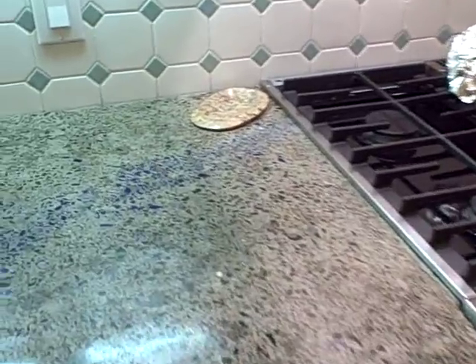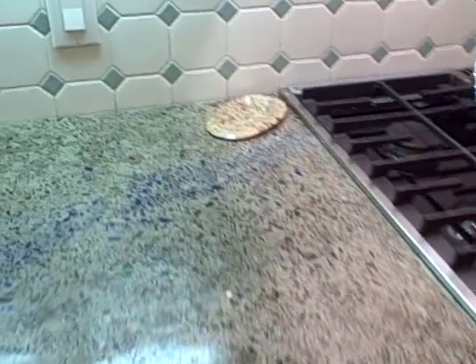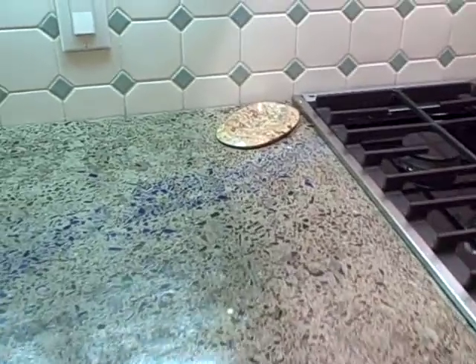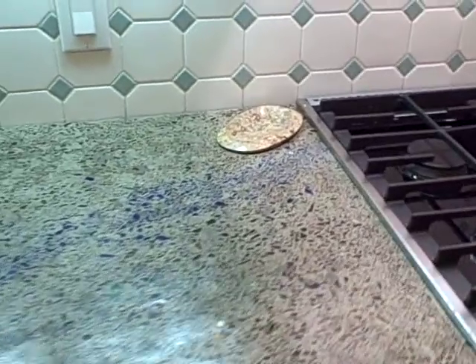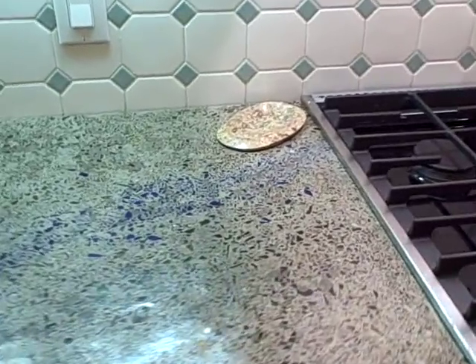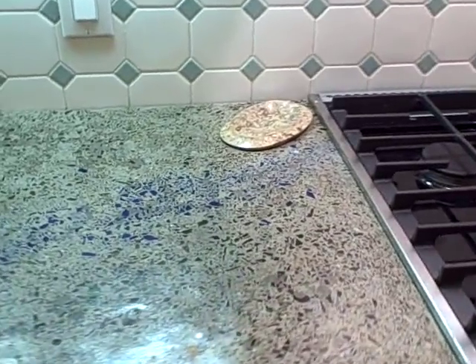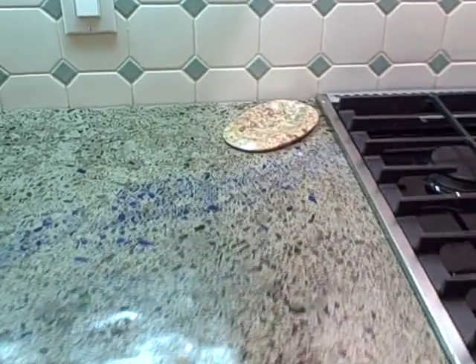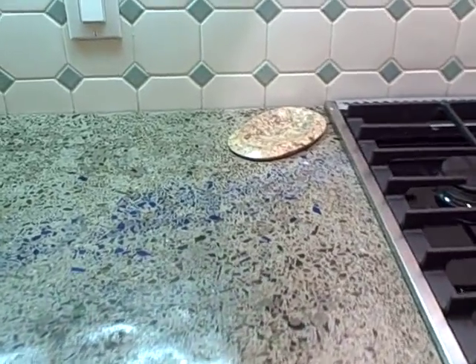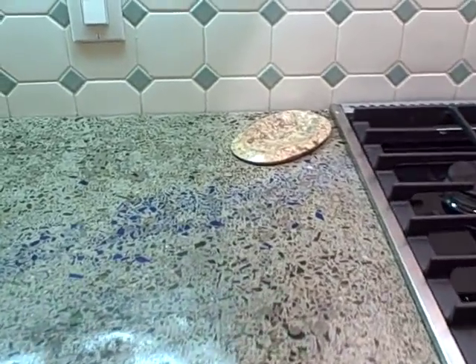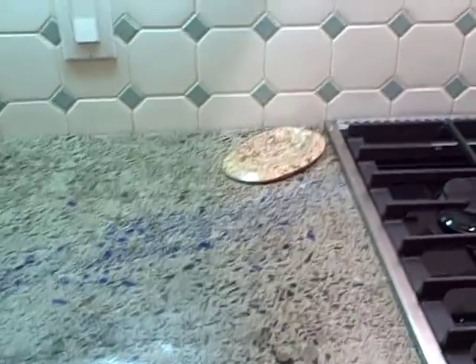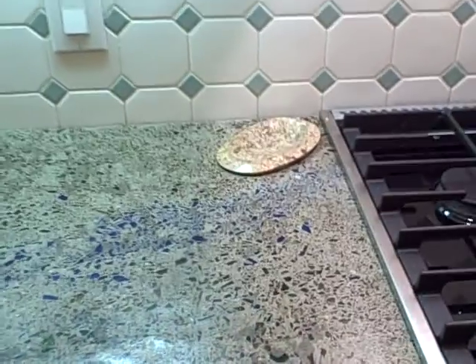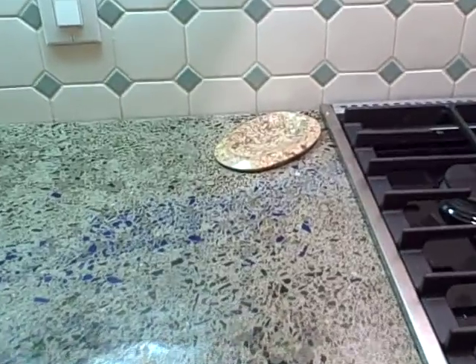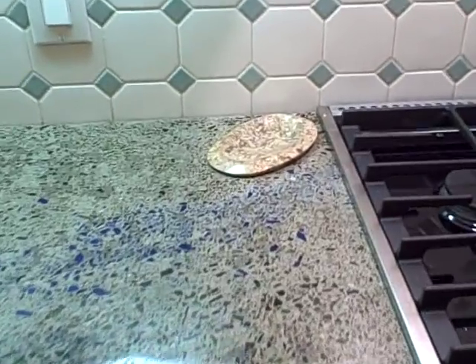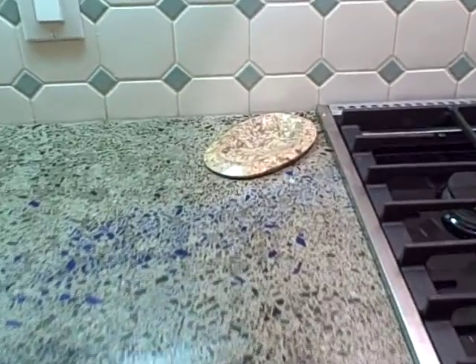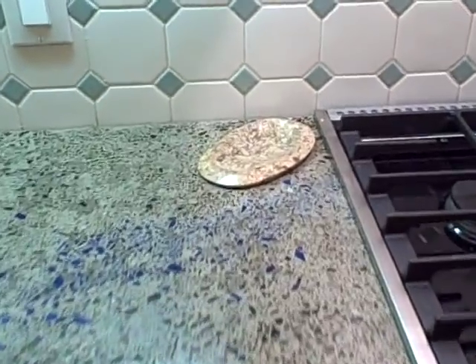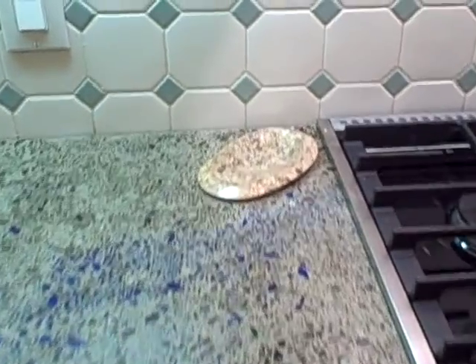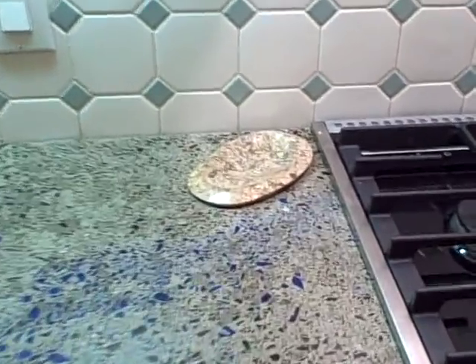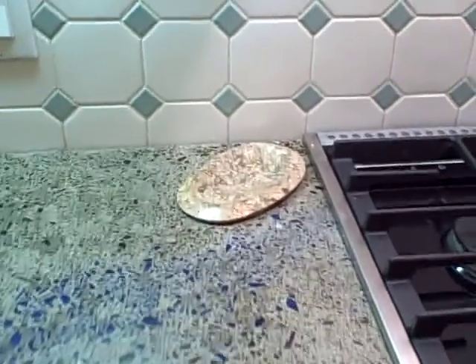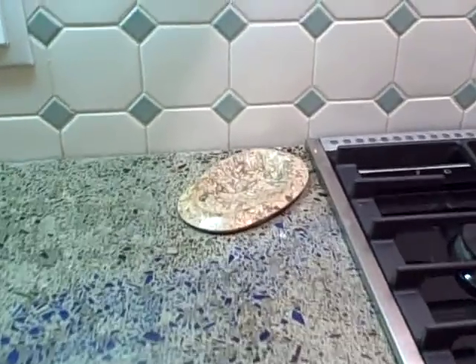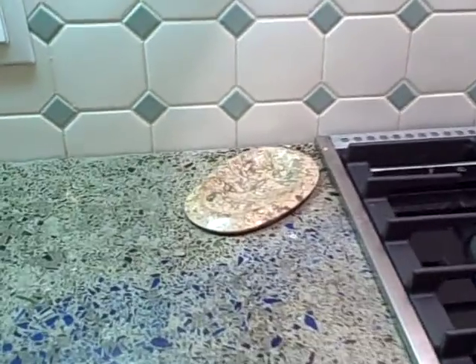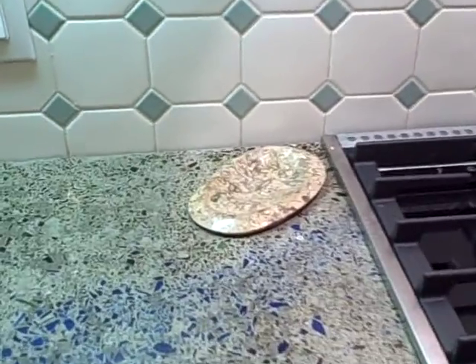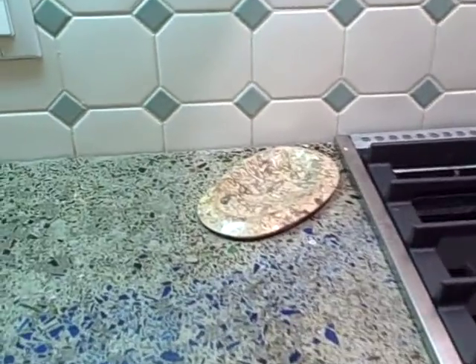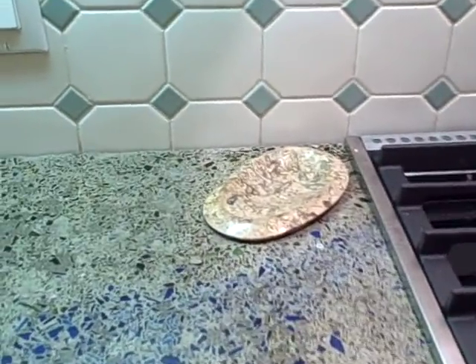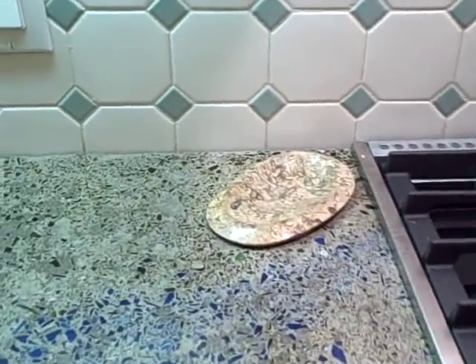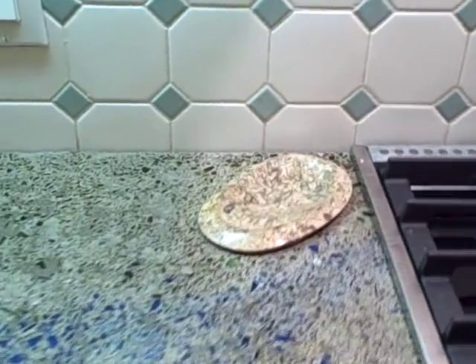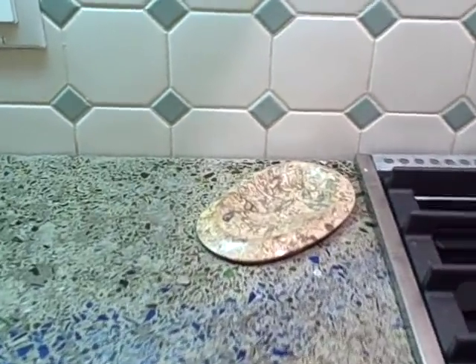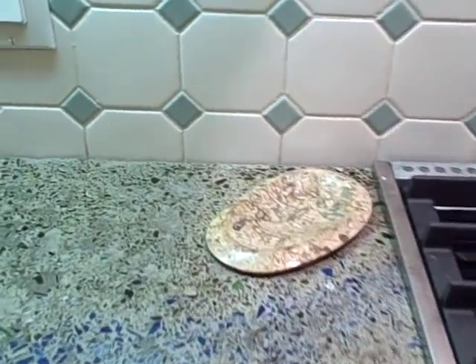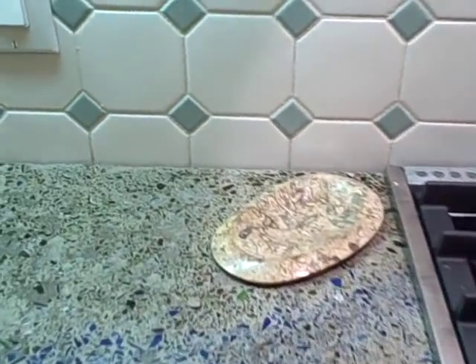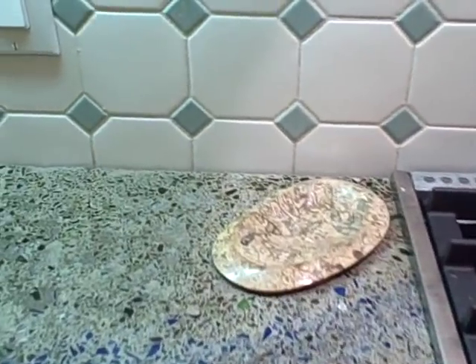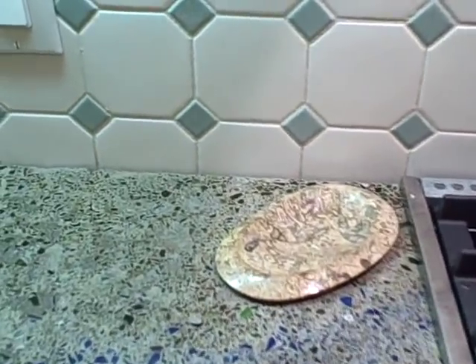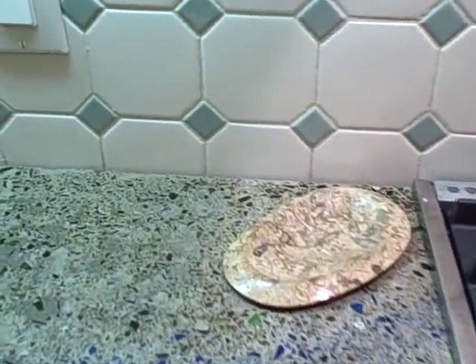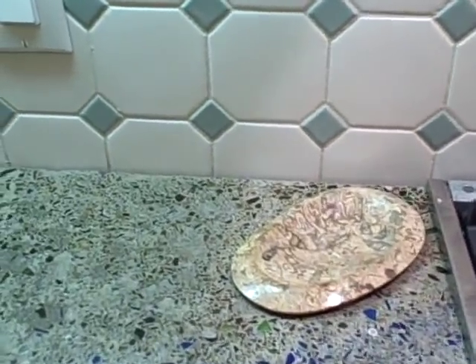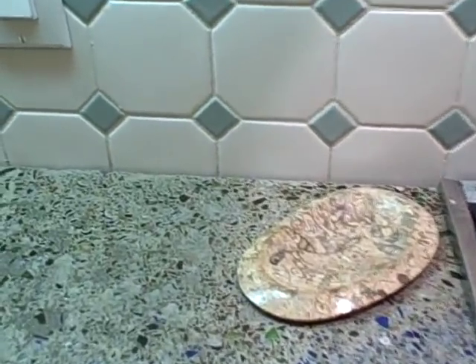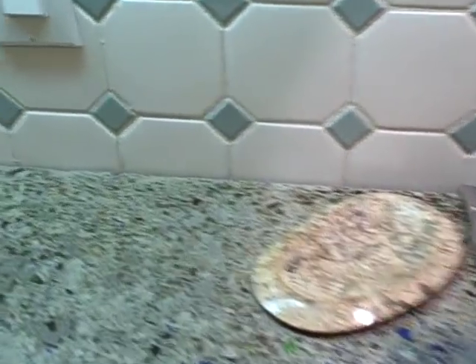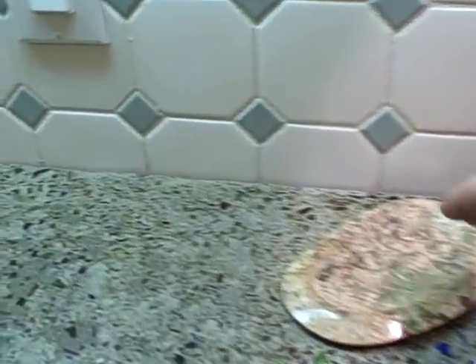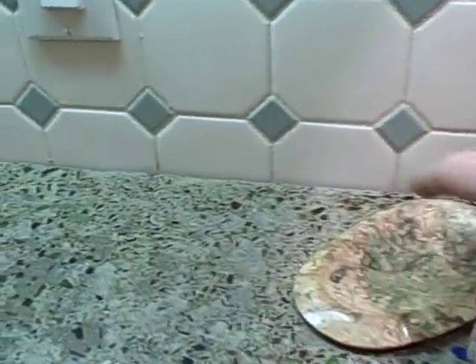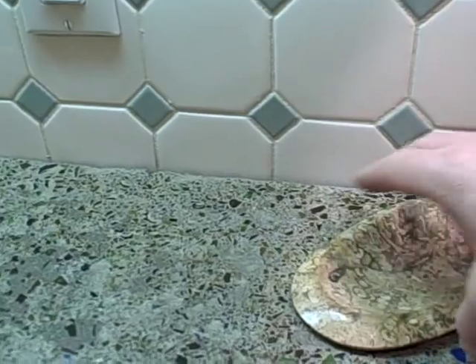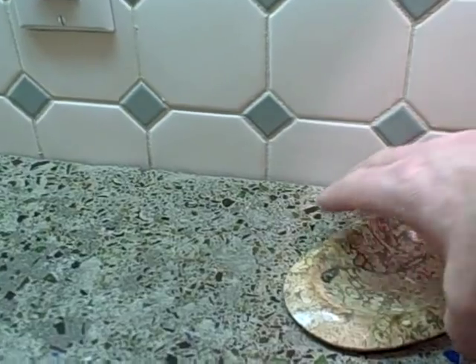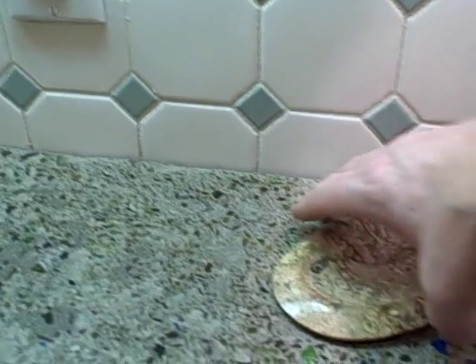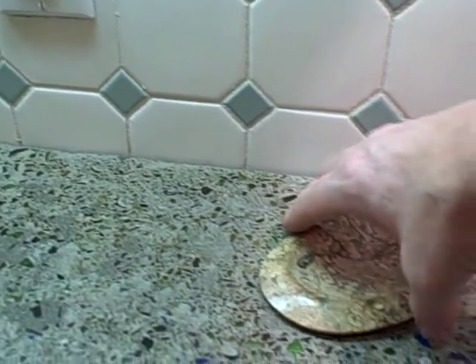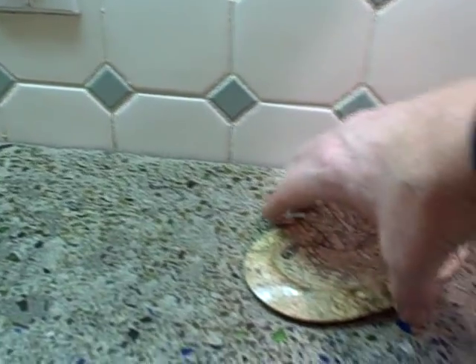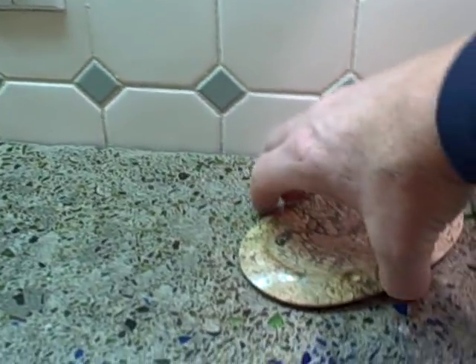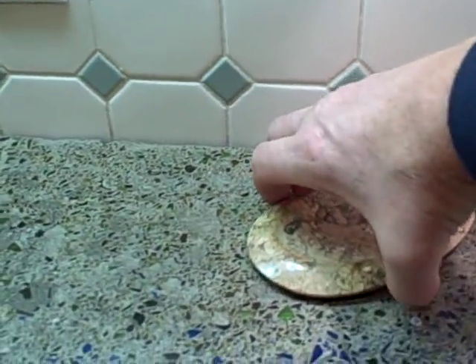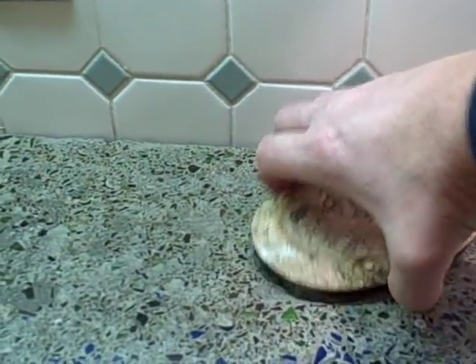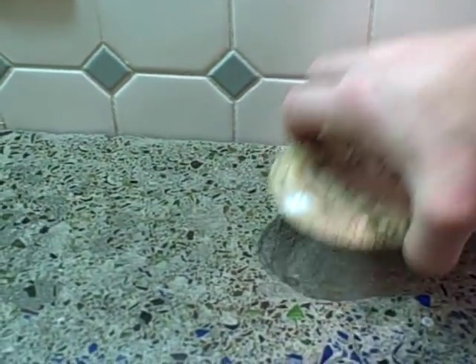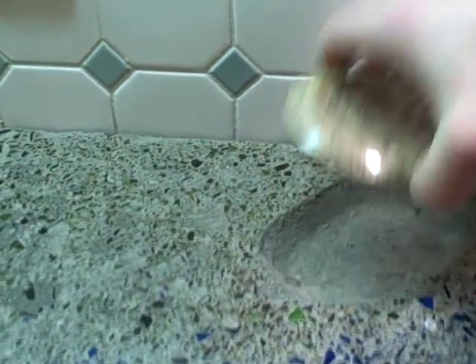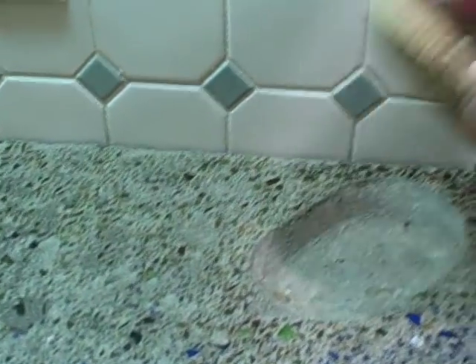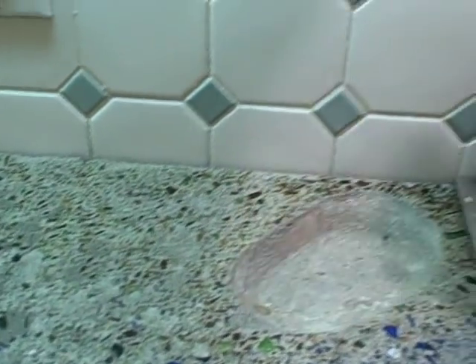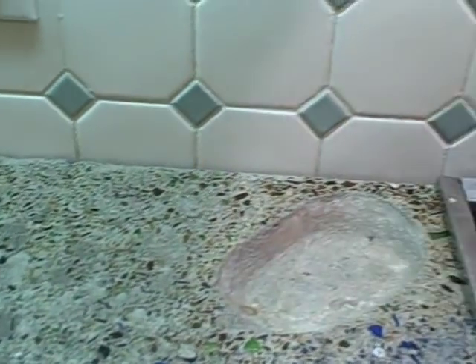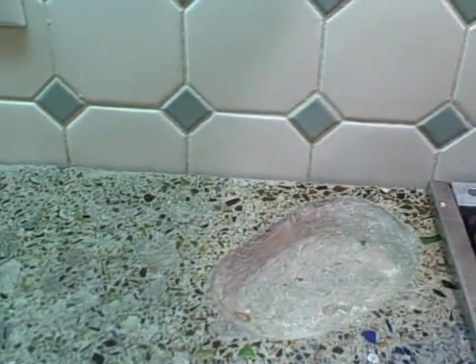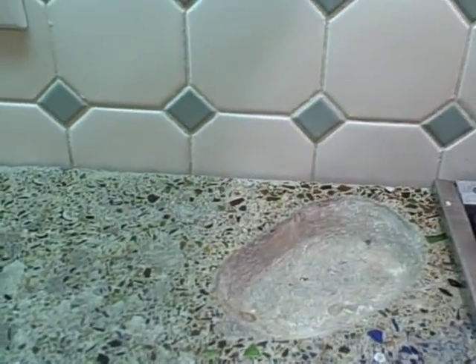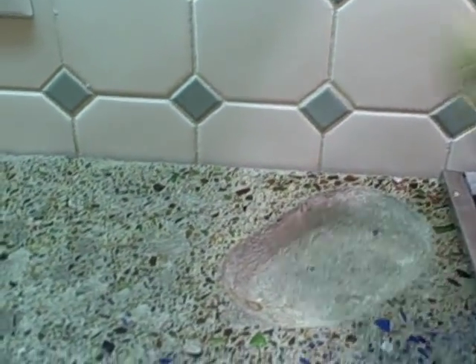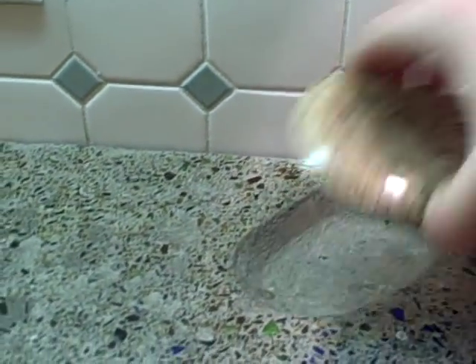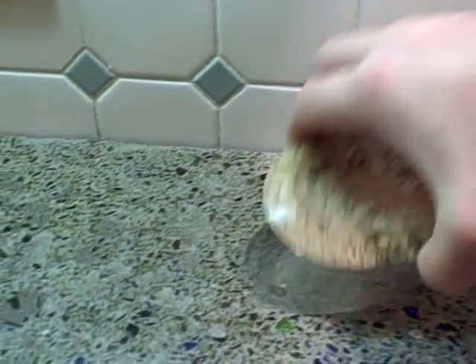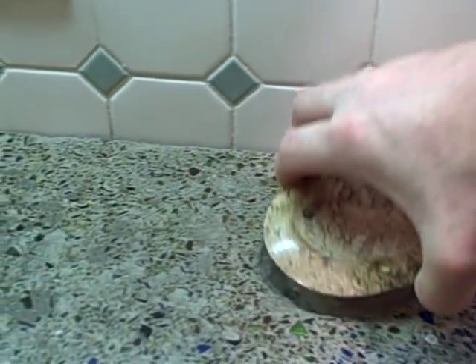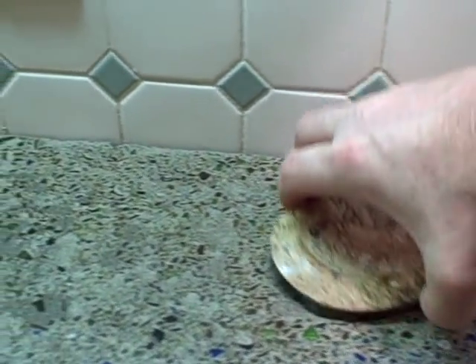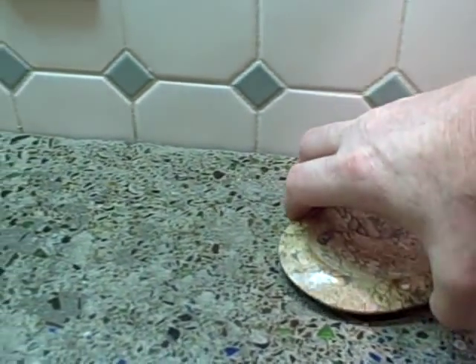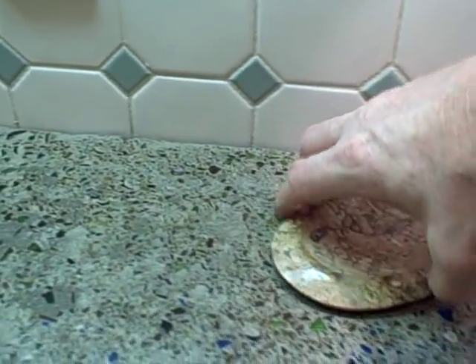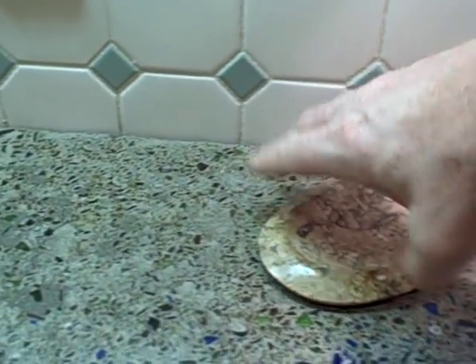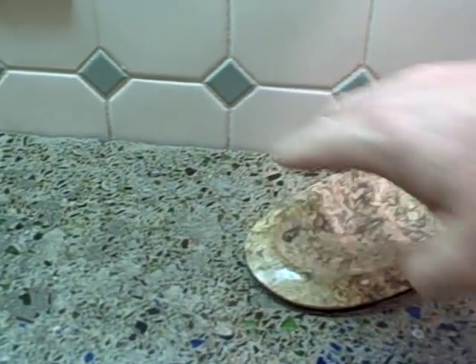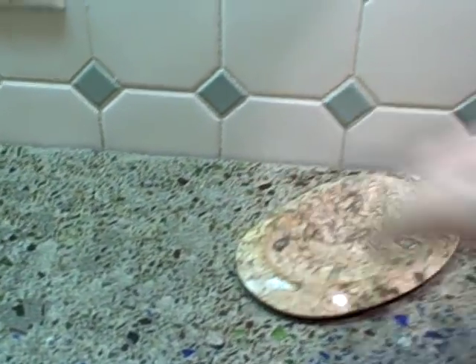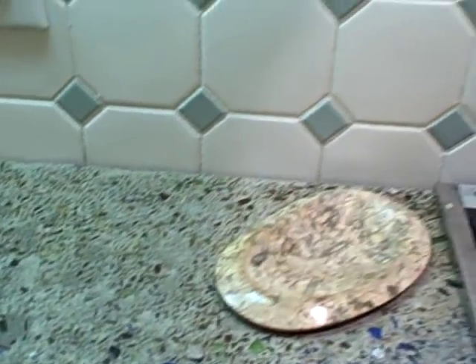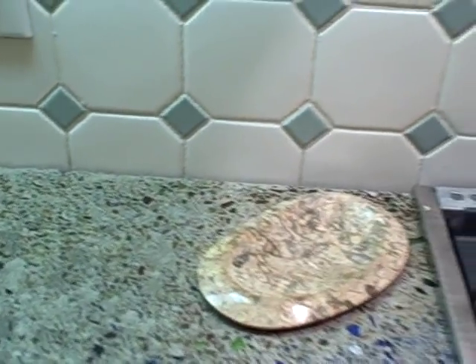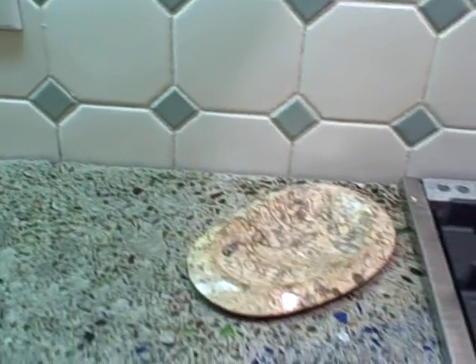There's a built-in counter or spoon holder here, so you can take it out, wash it, and put it back.